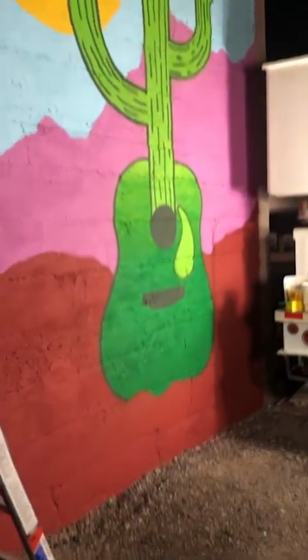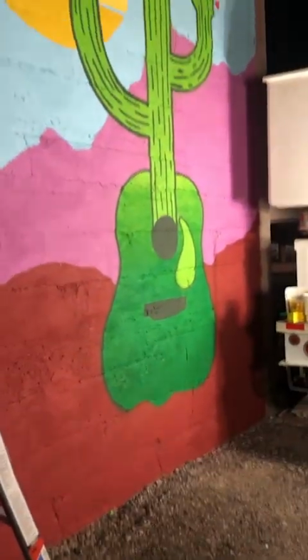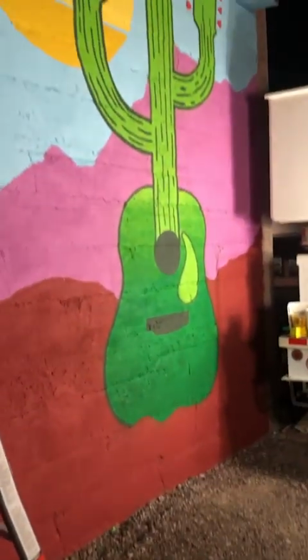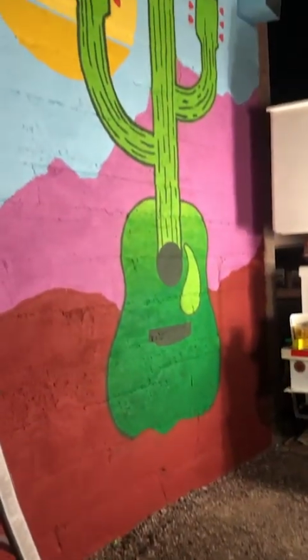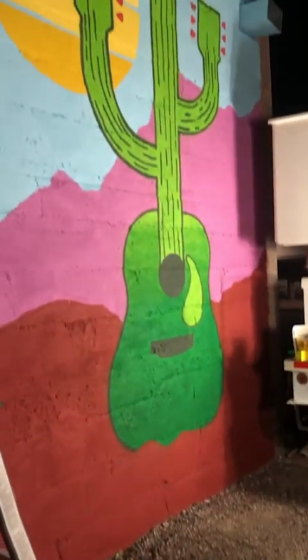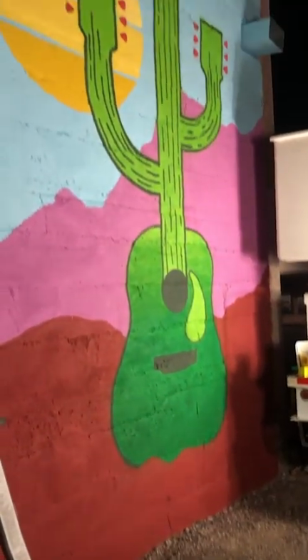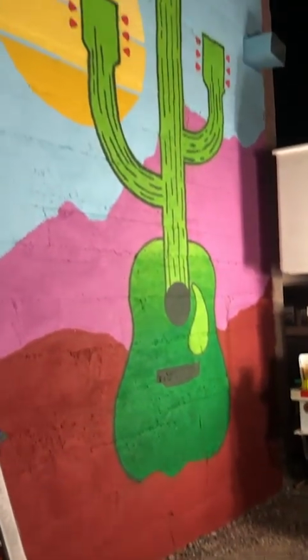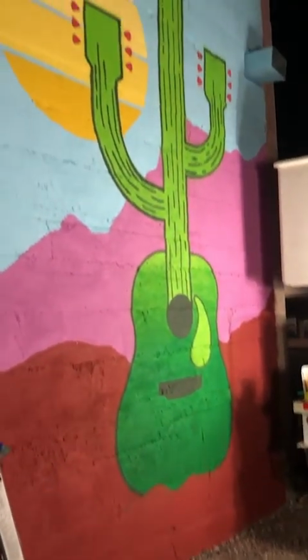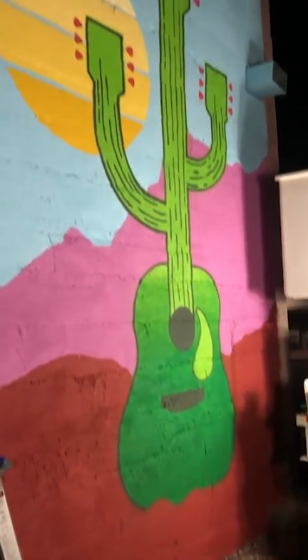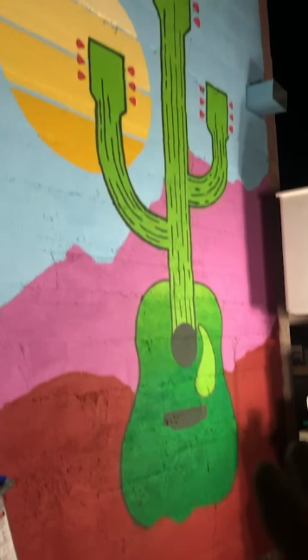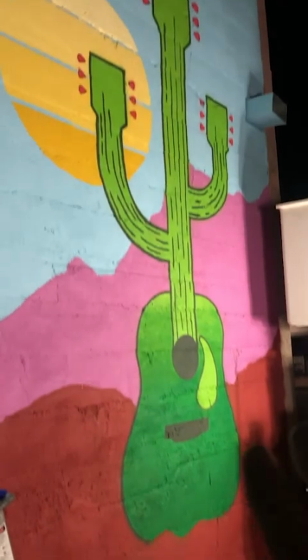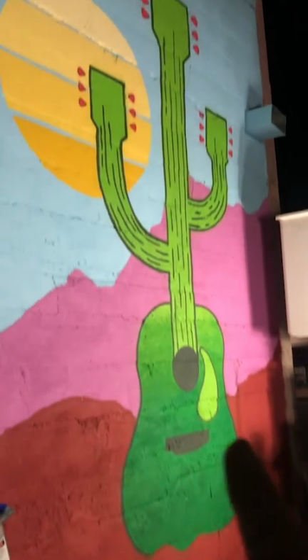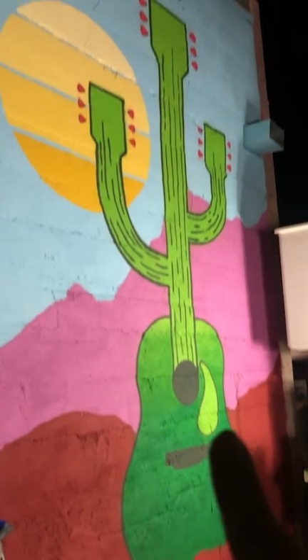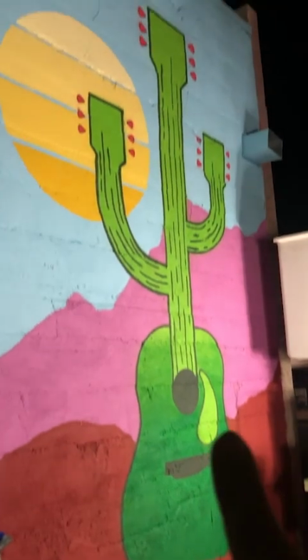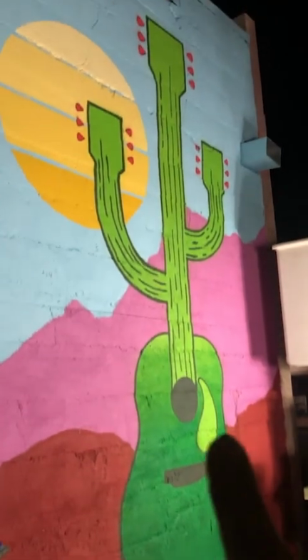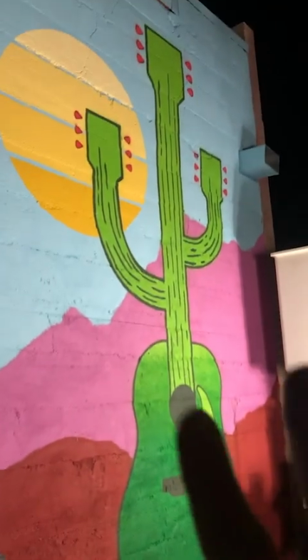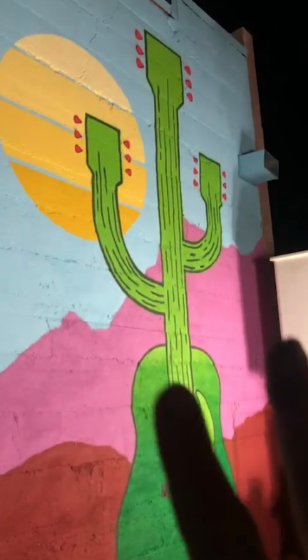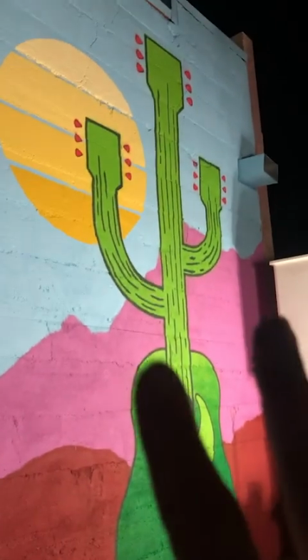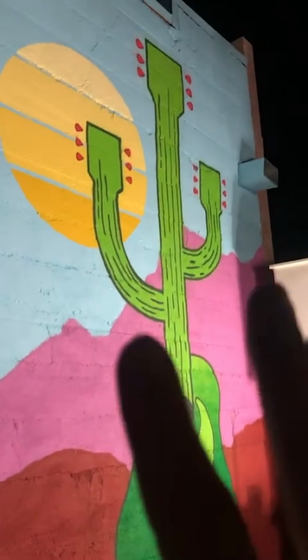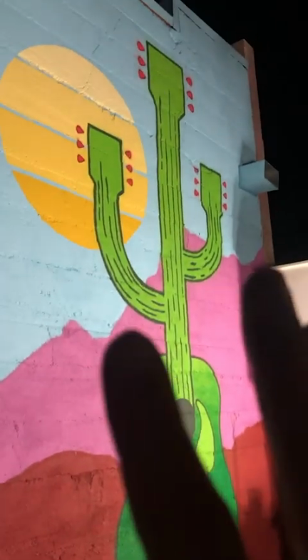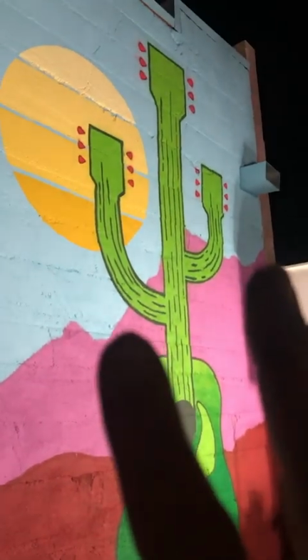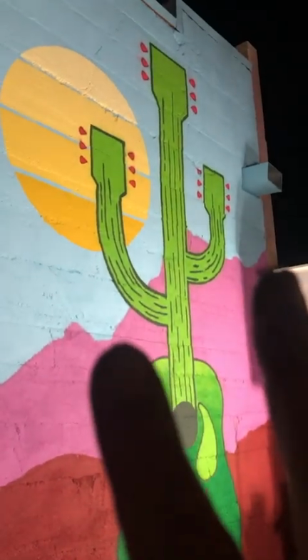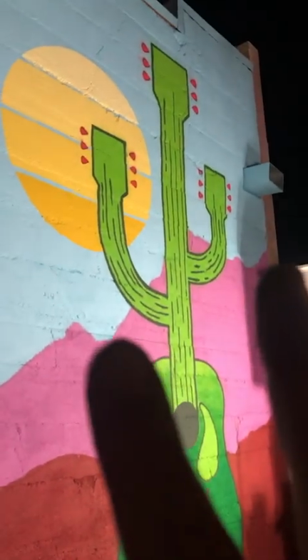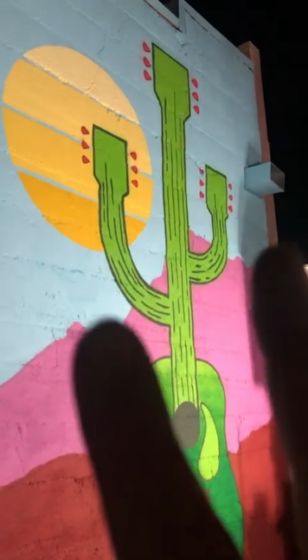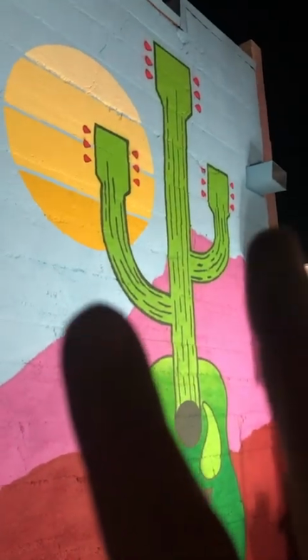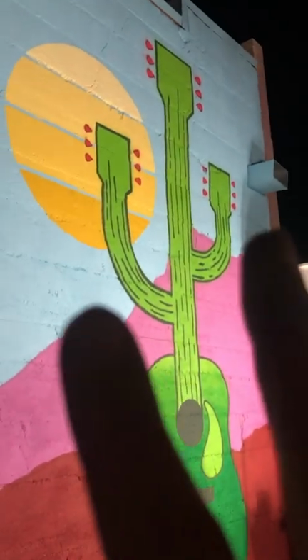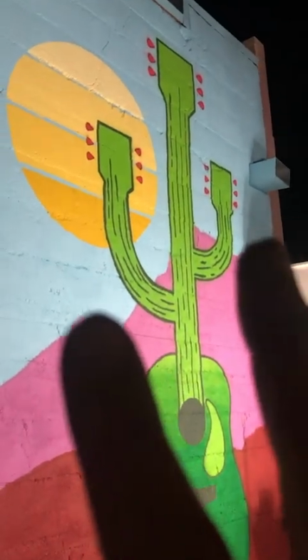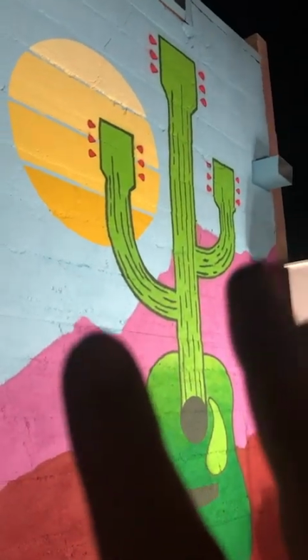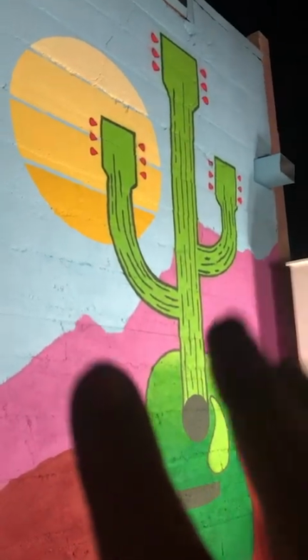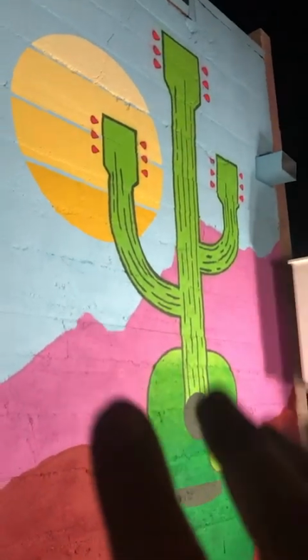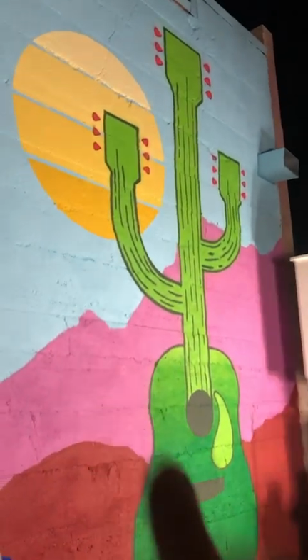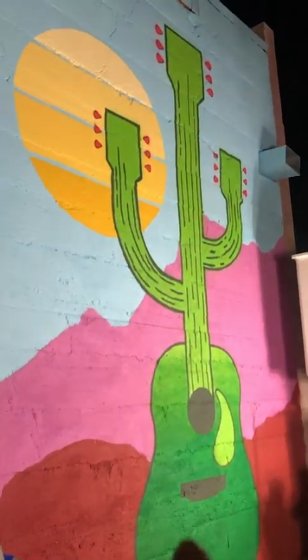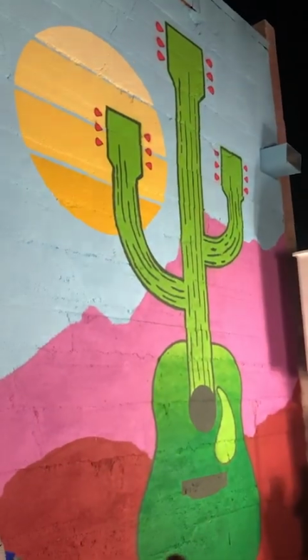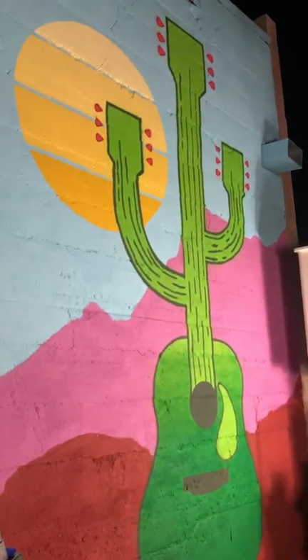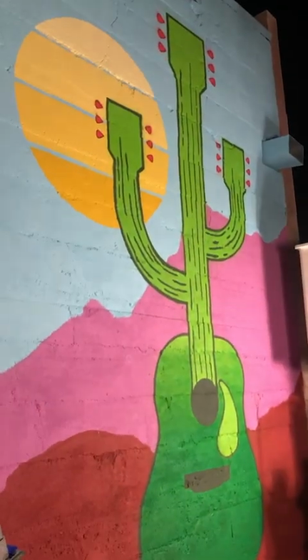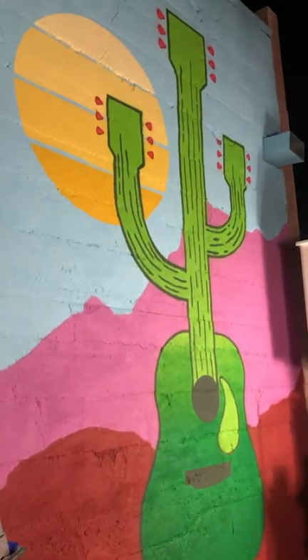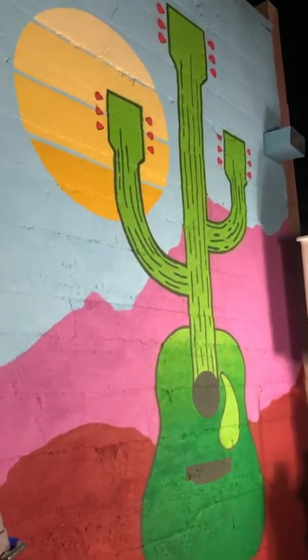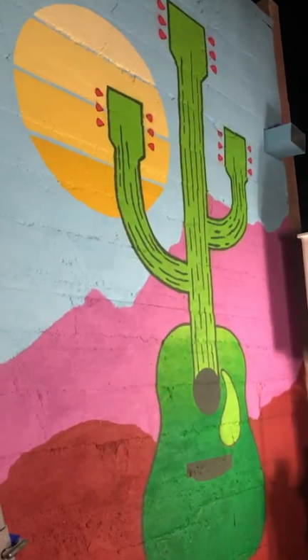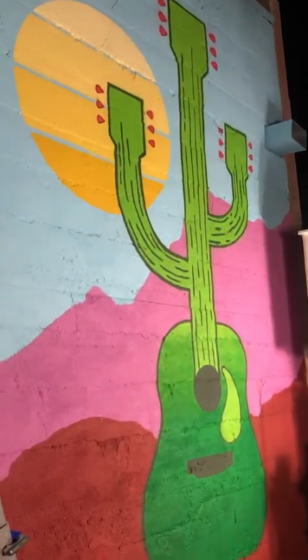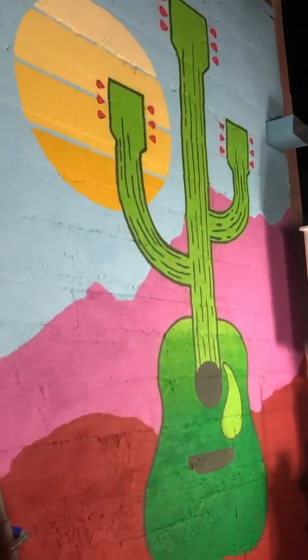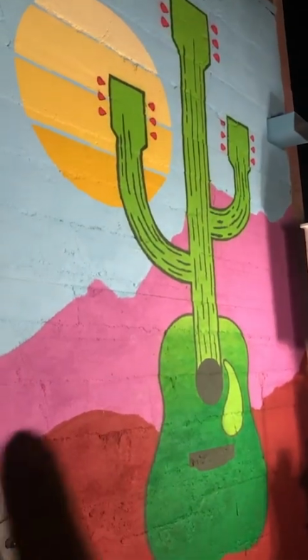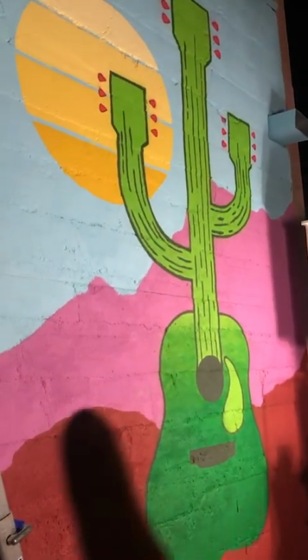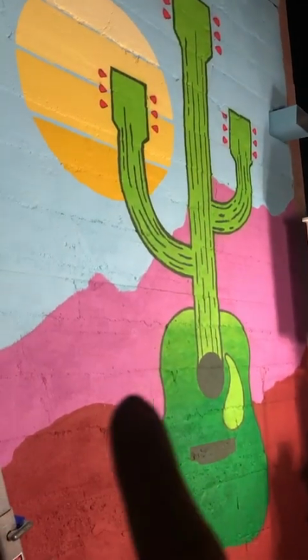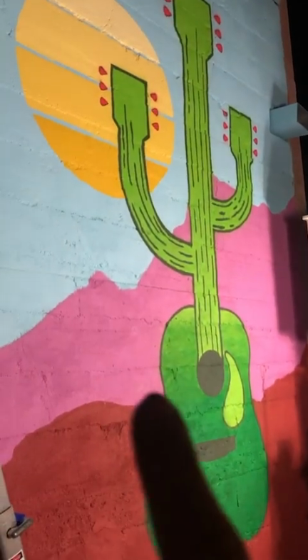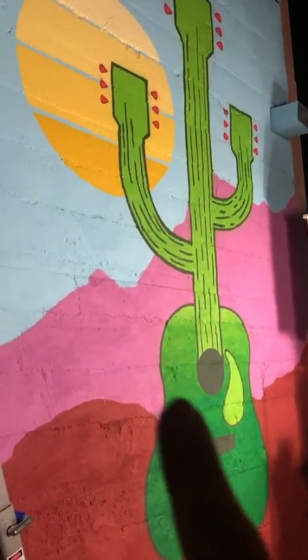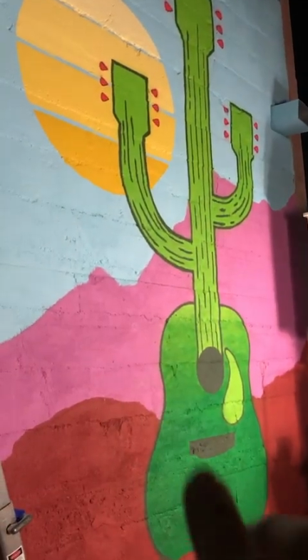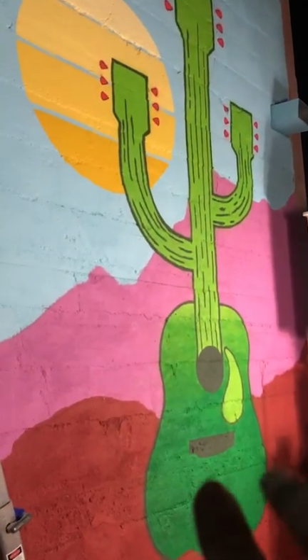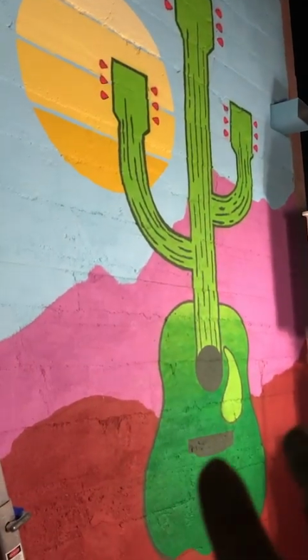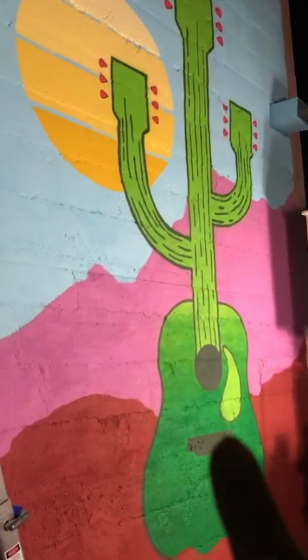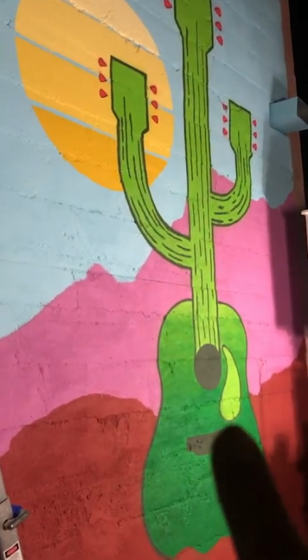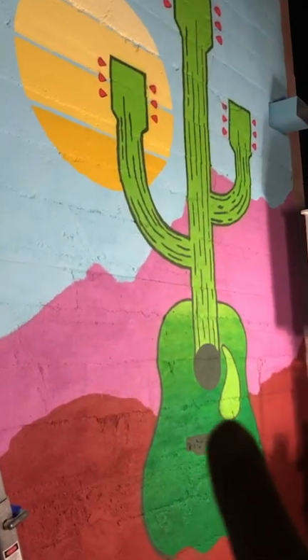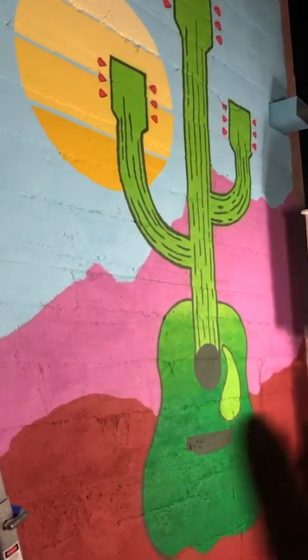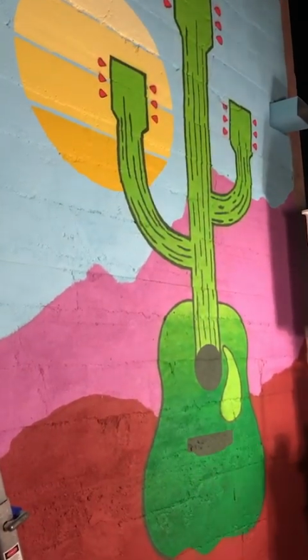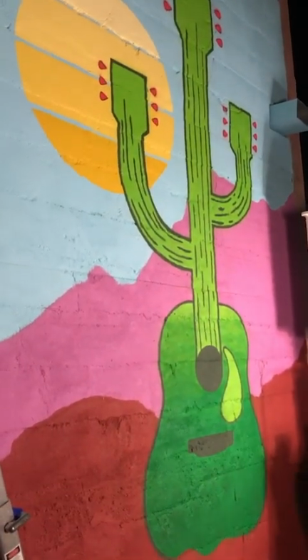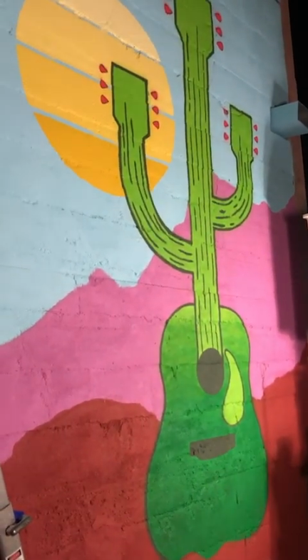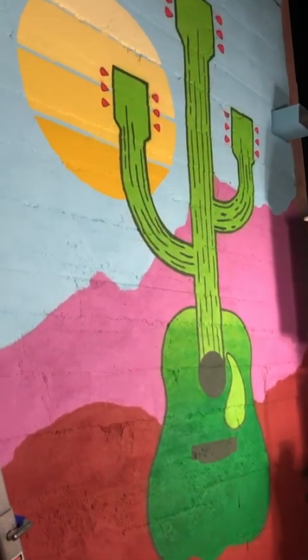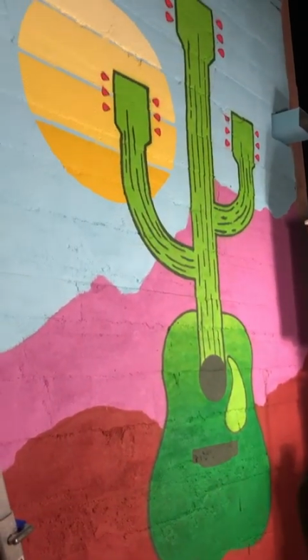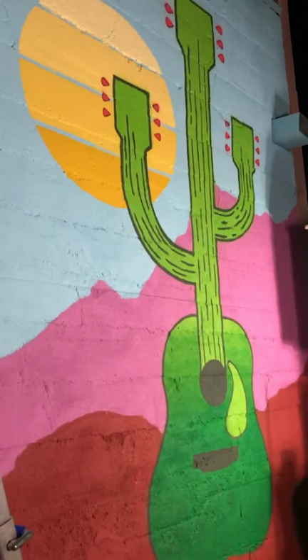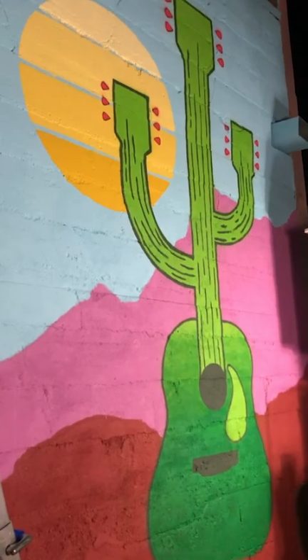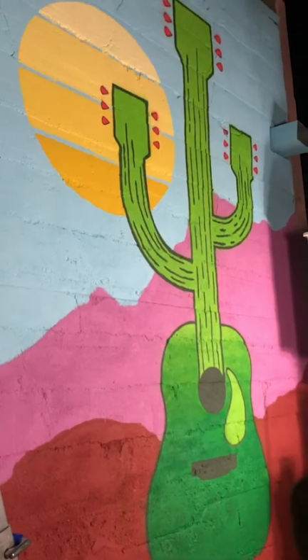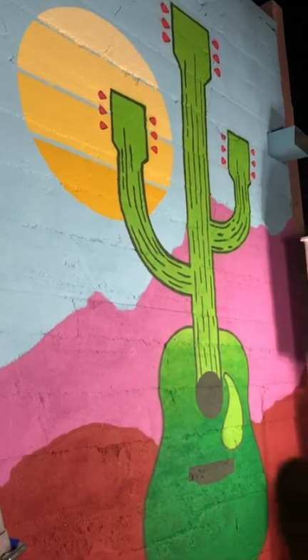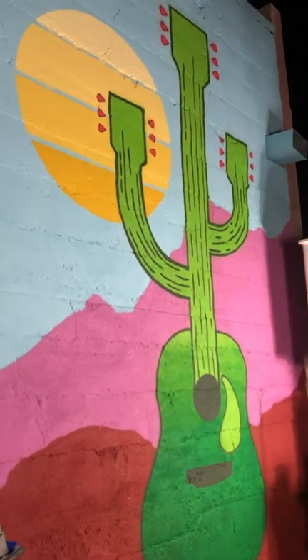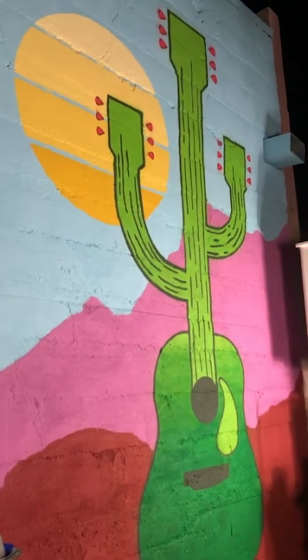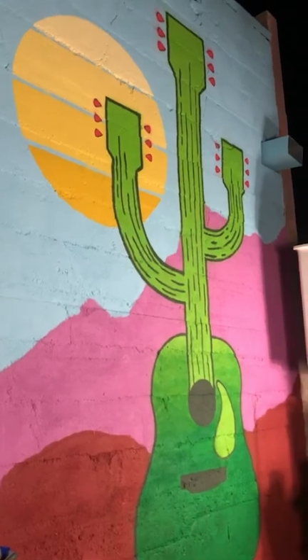I got all the lines on the guitar. All I've got to do left is put the white on, but I am freezing so I'm just going to go to bed.